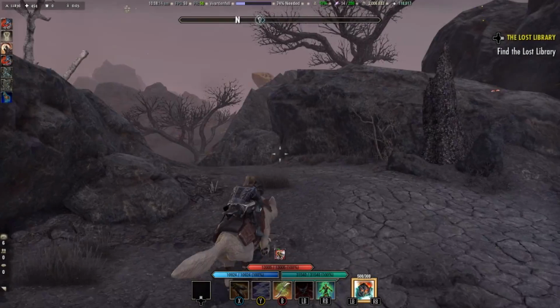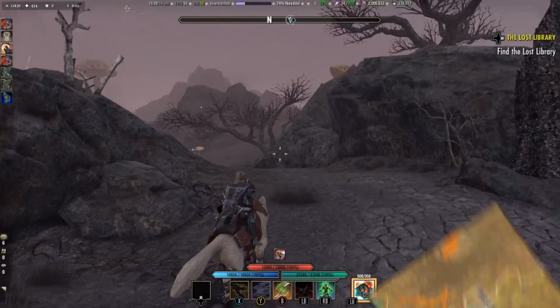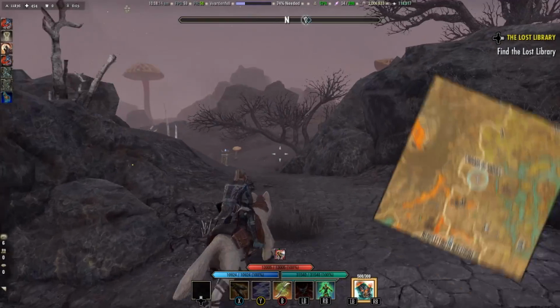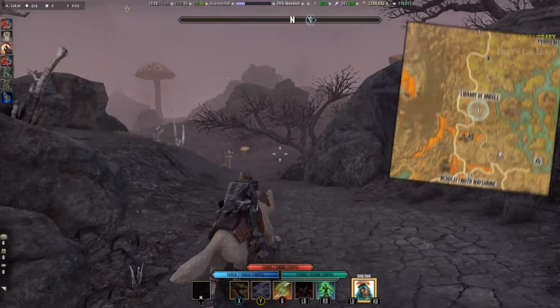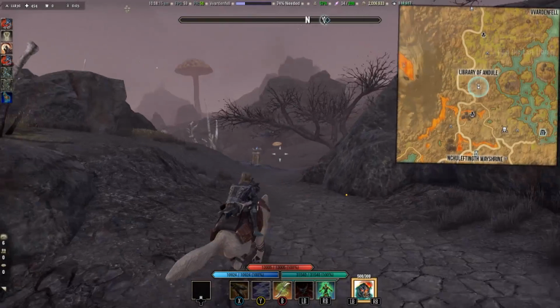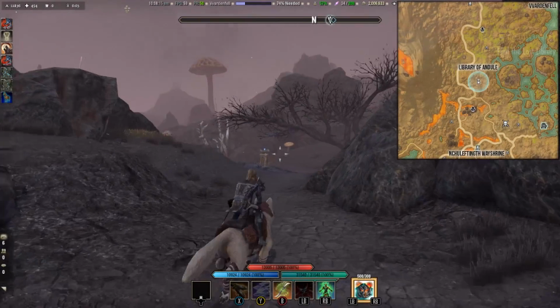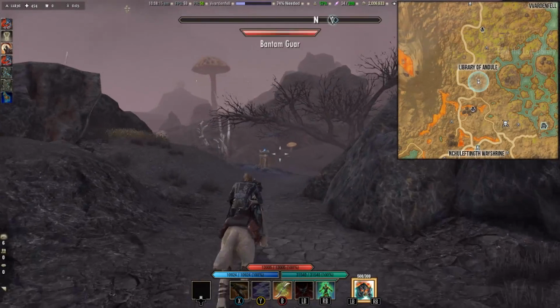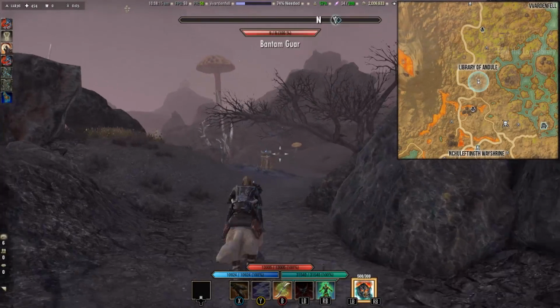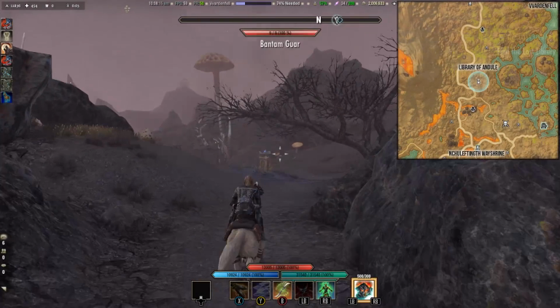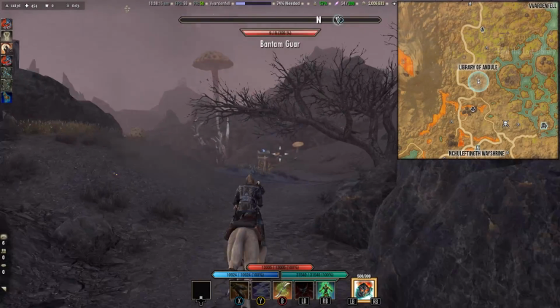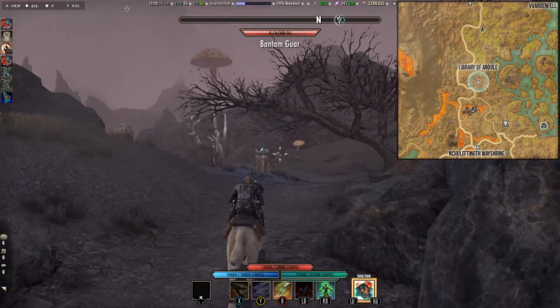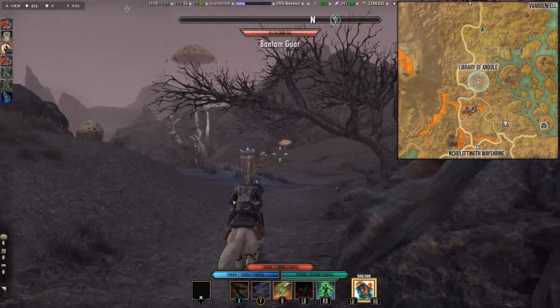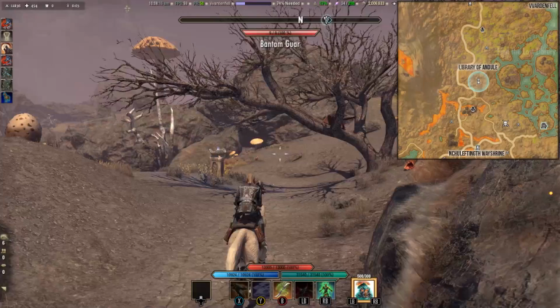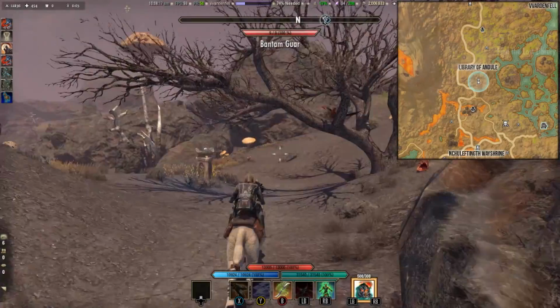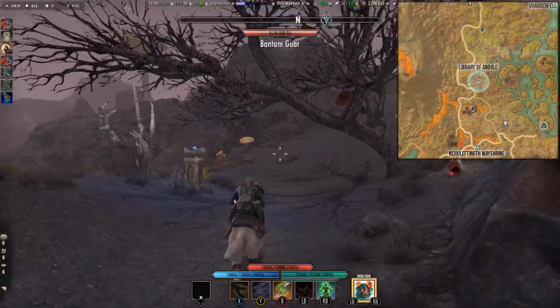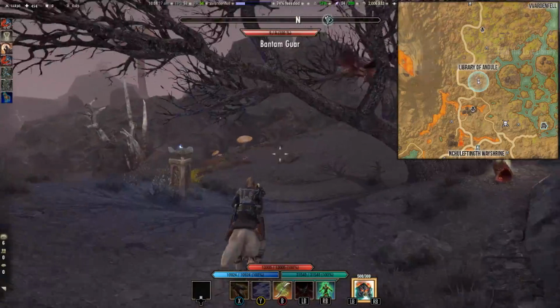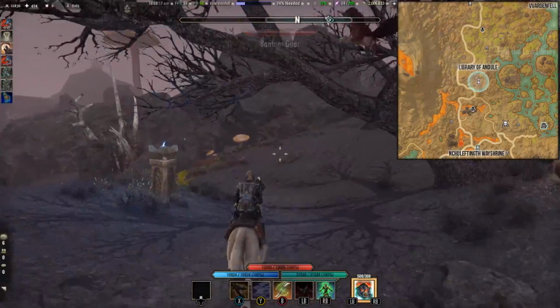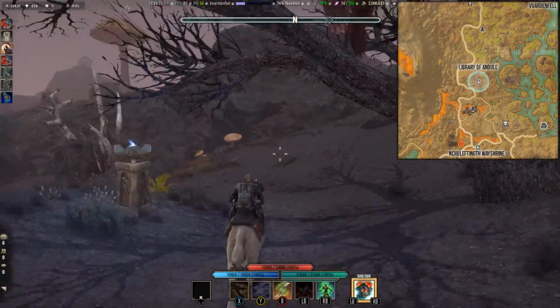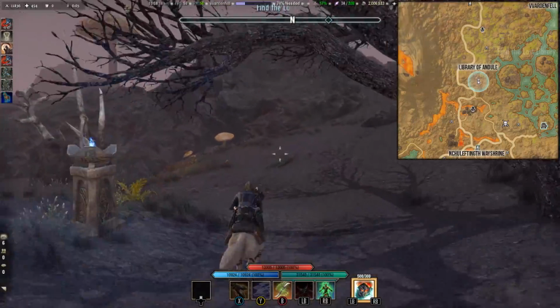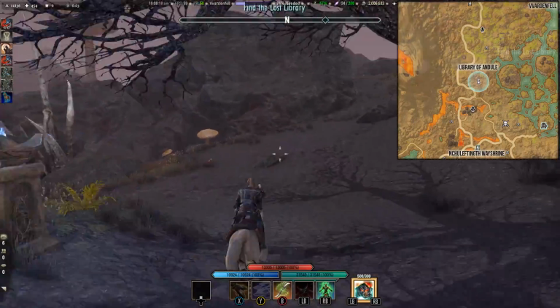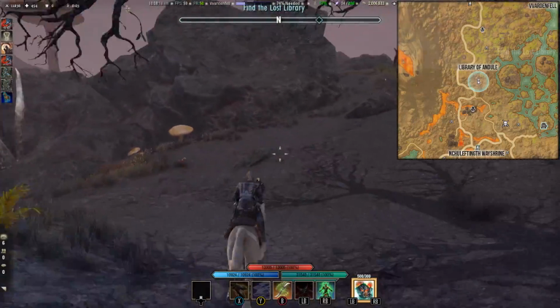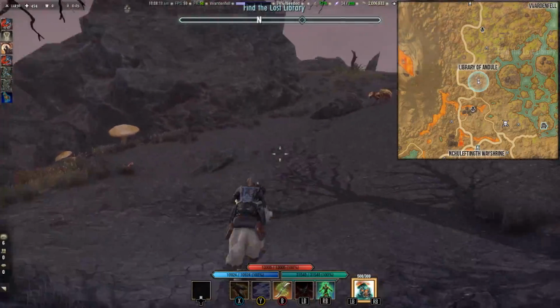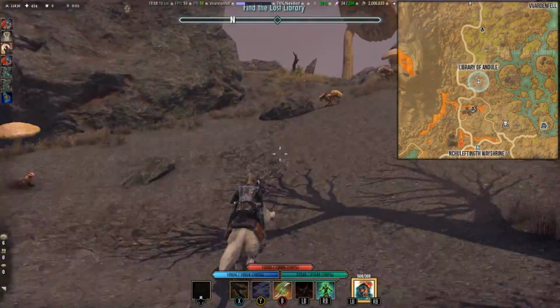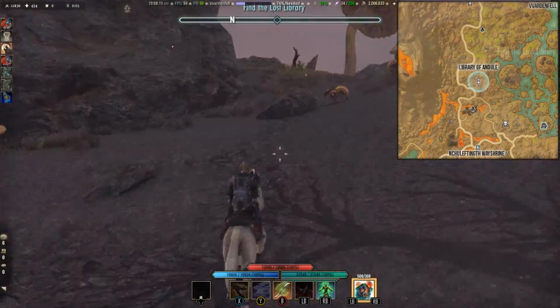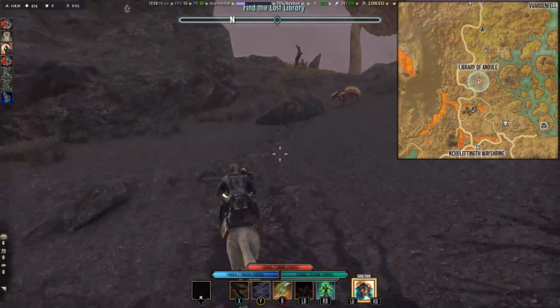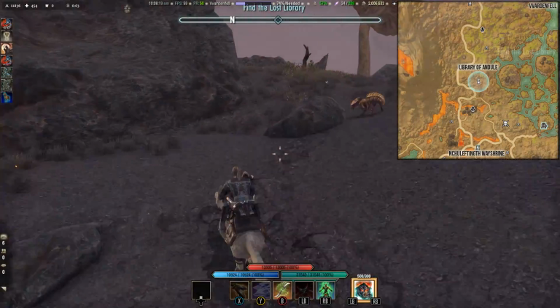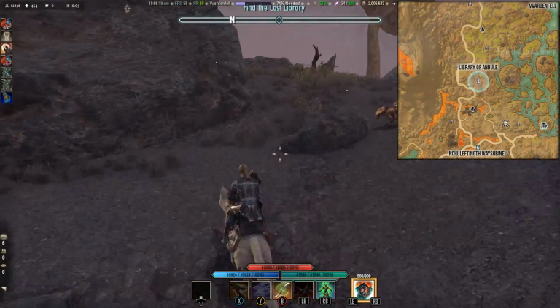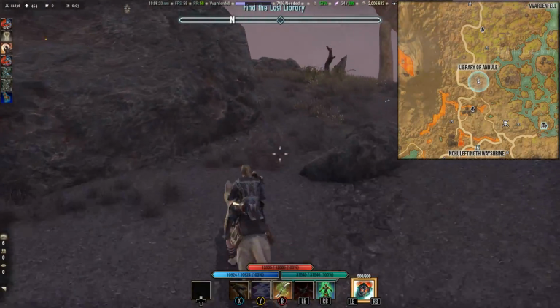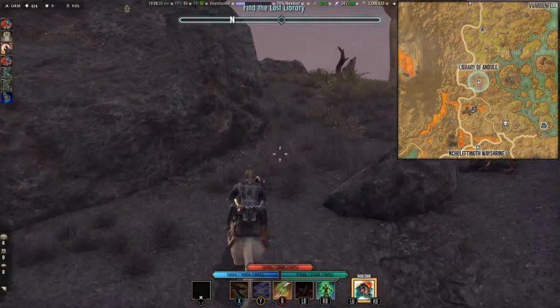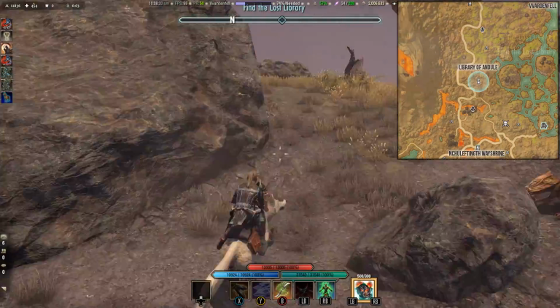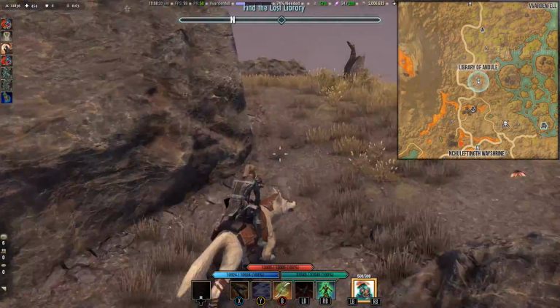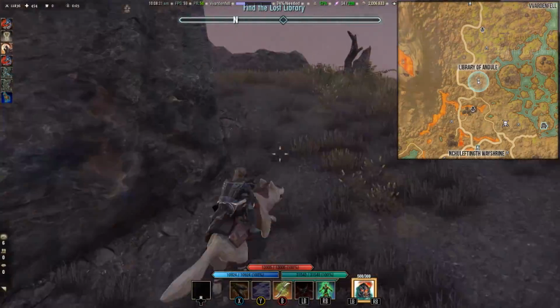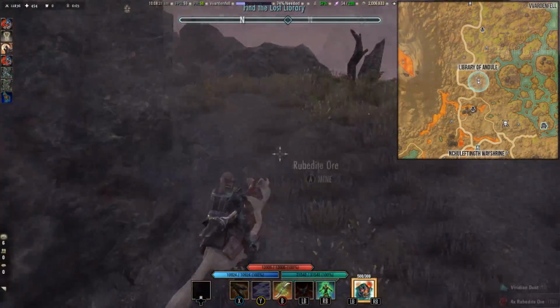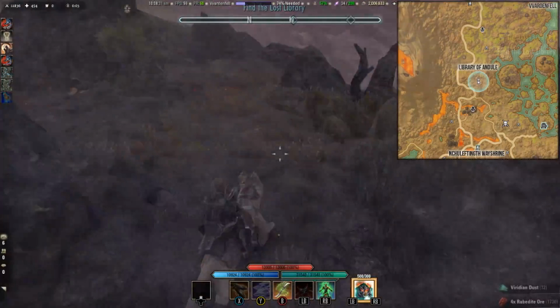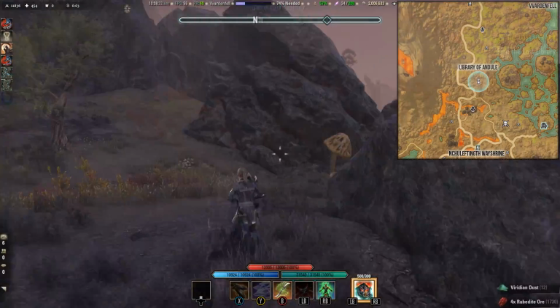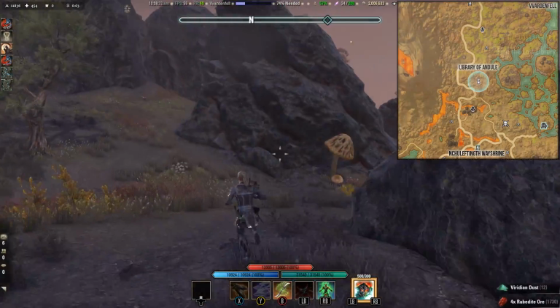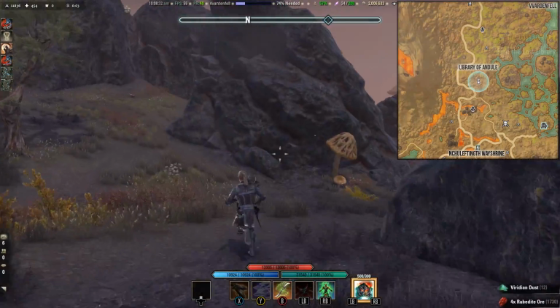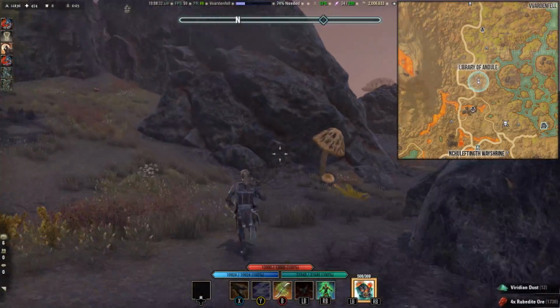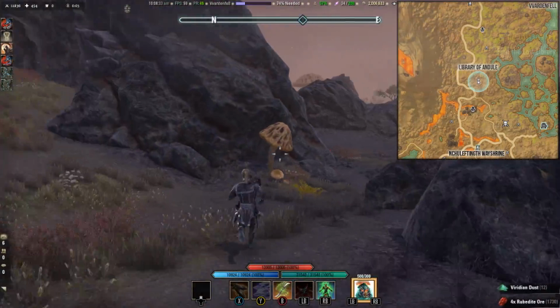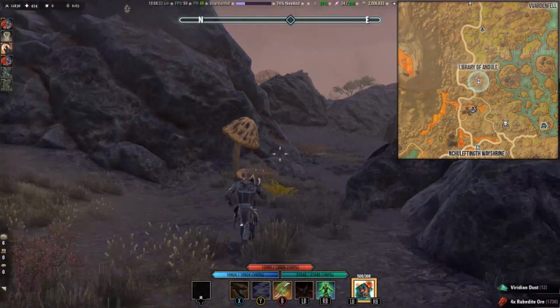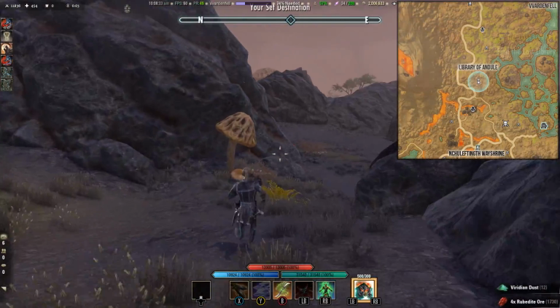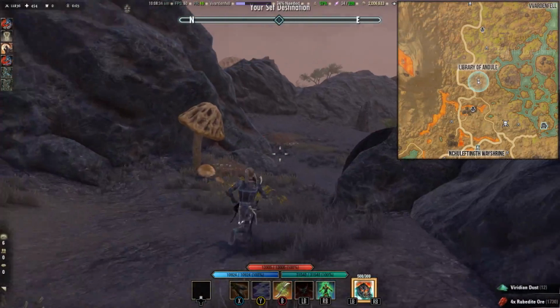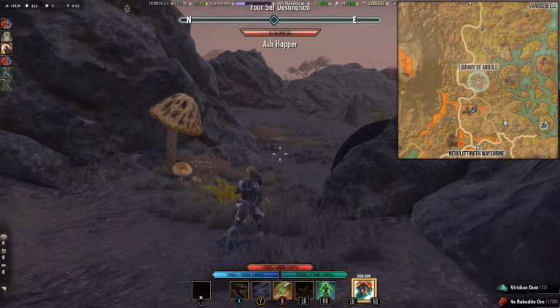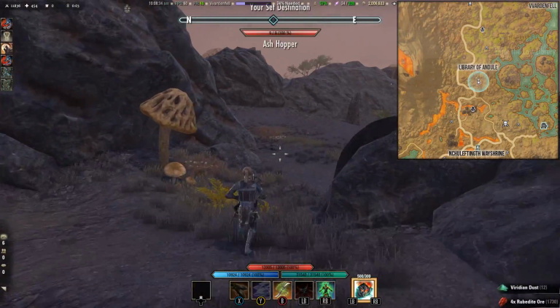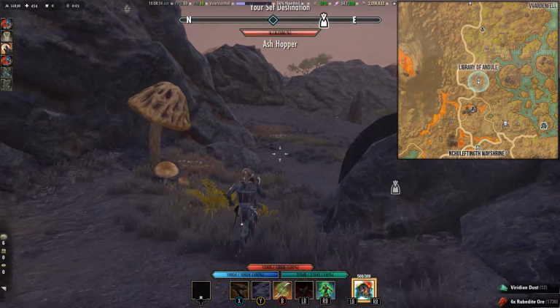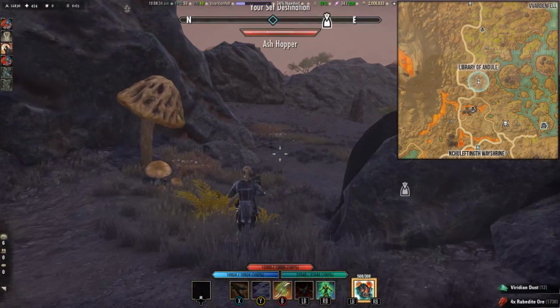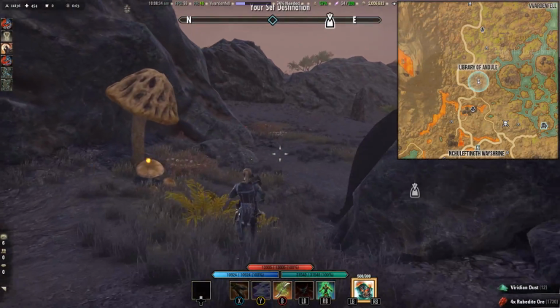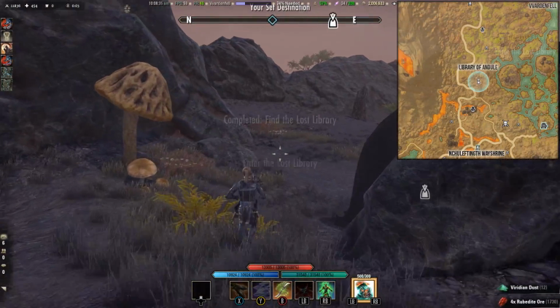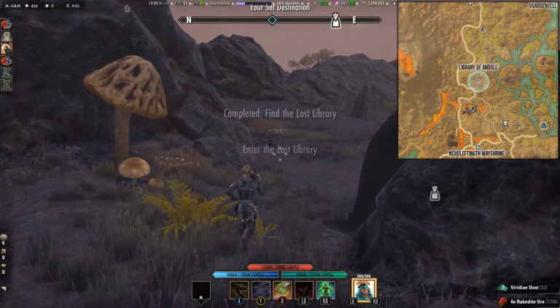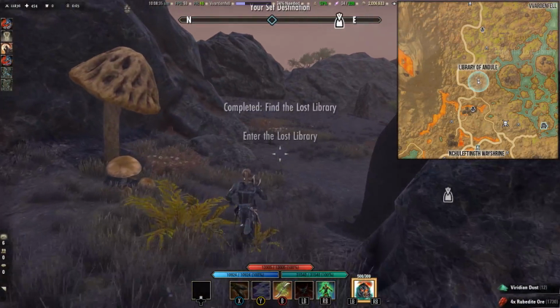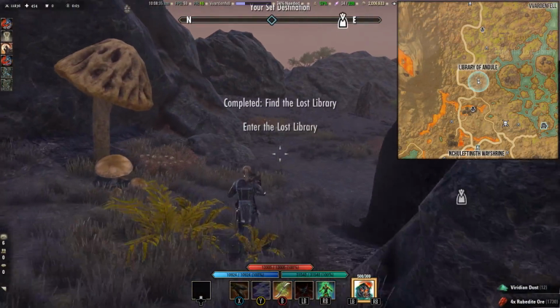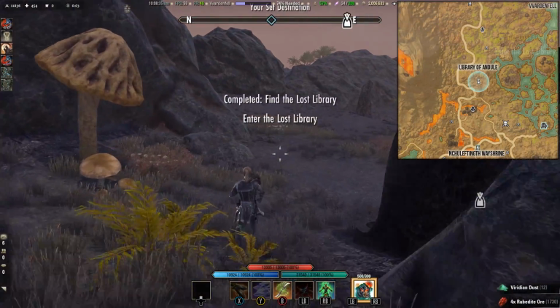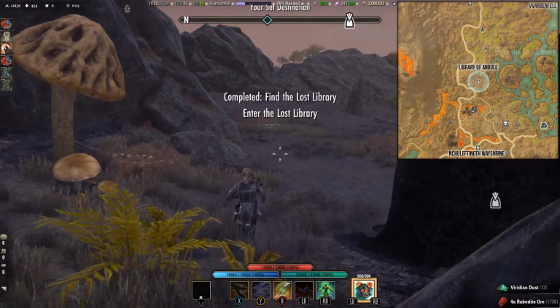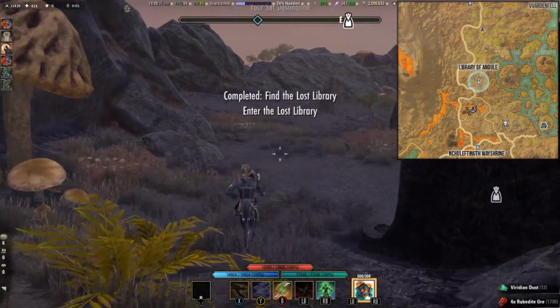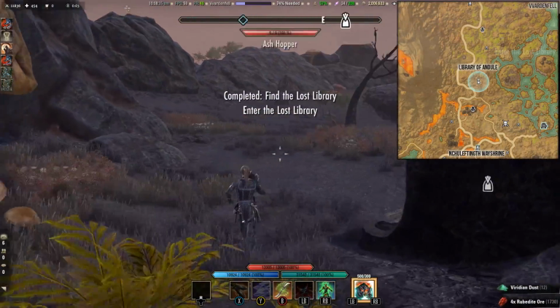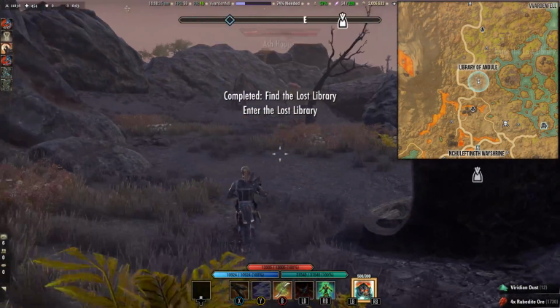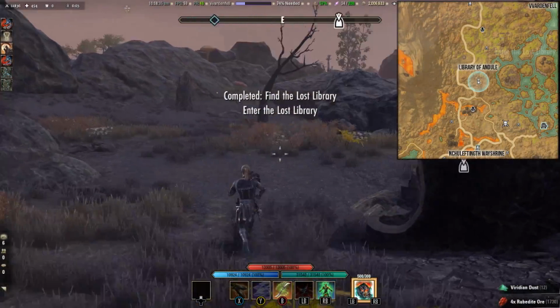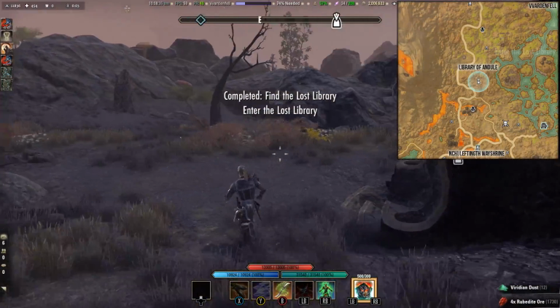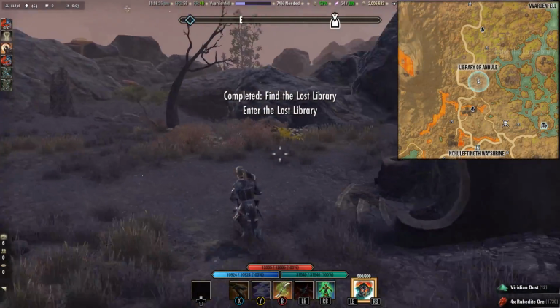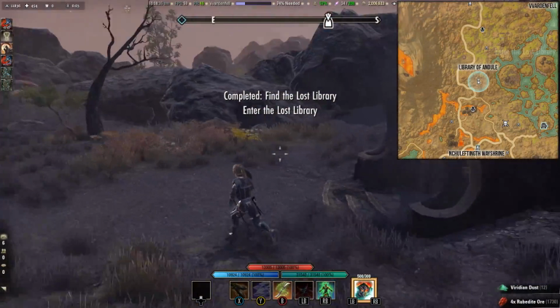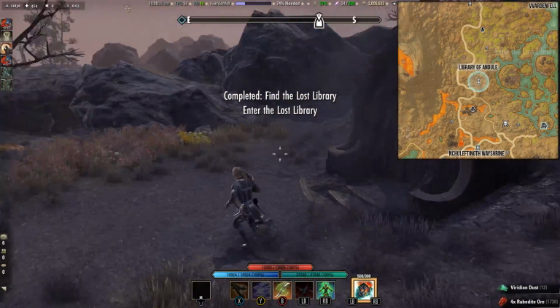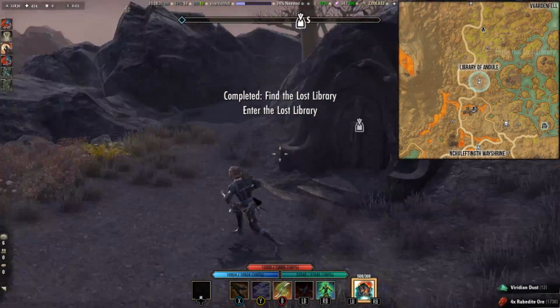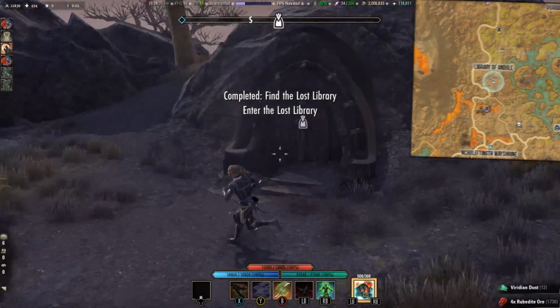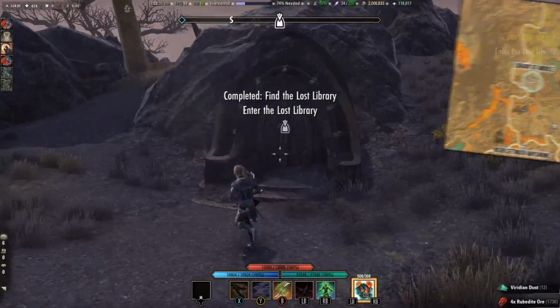You have to find the Lost Library, which is marked on your map. You can find the Library of Andule north of the Juliet Wayshrine.